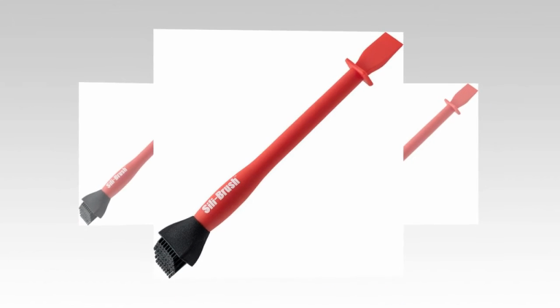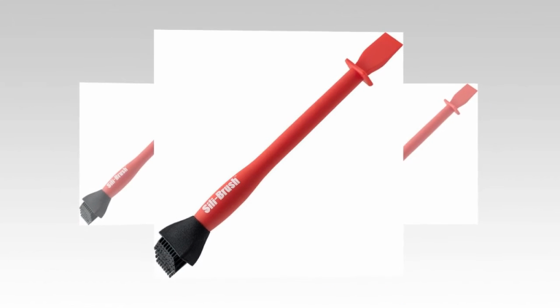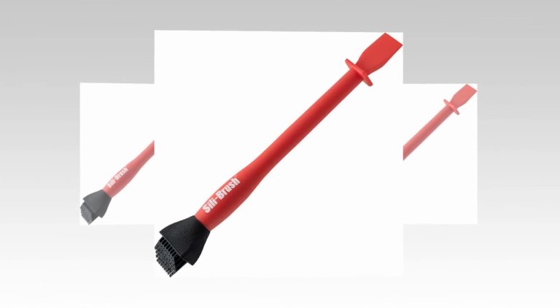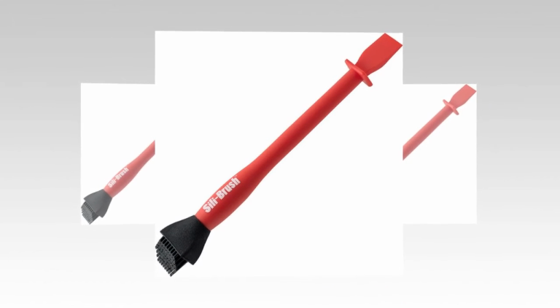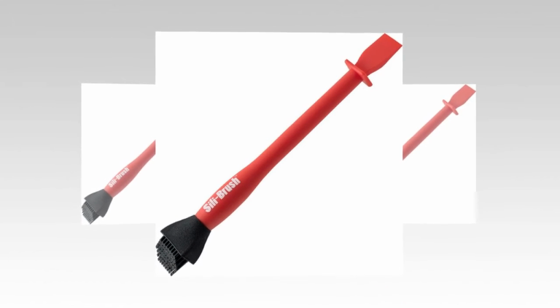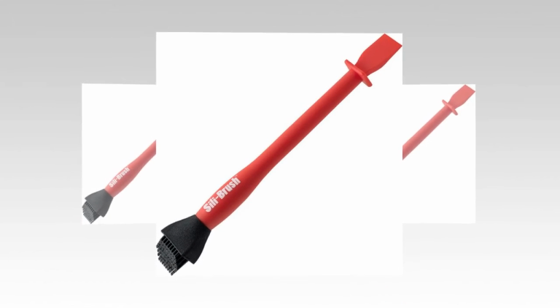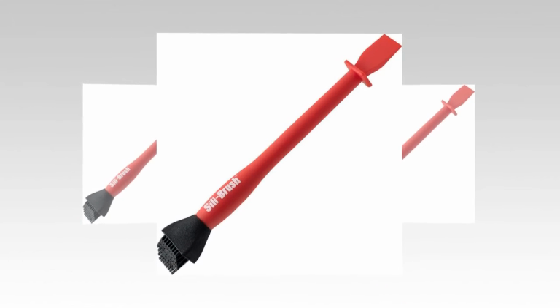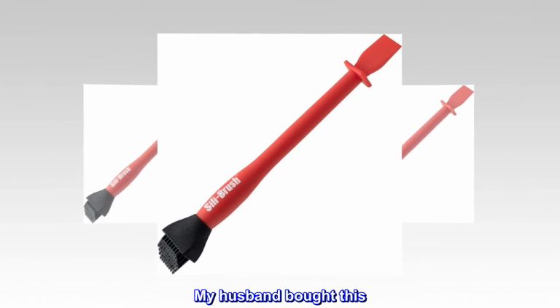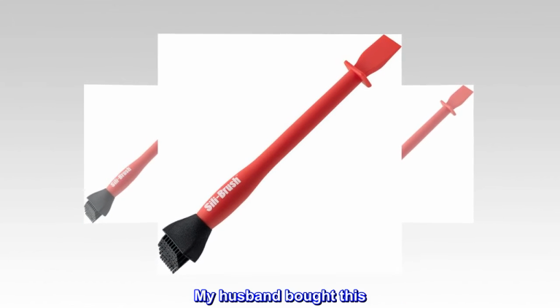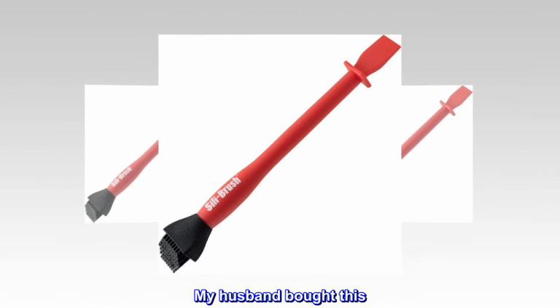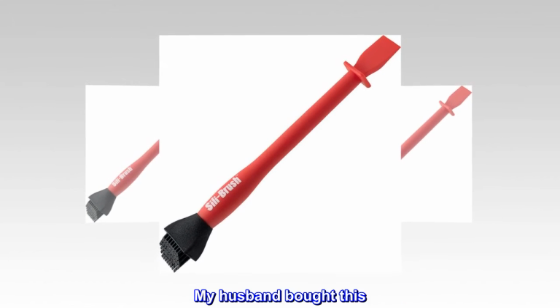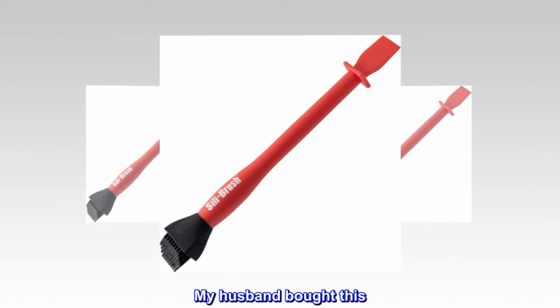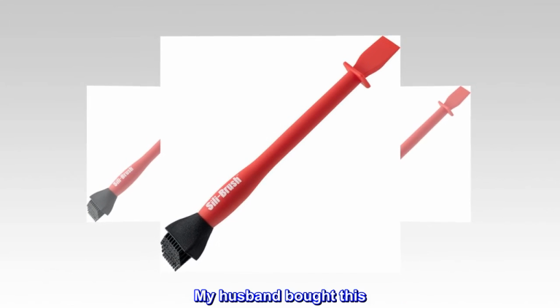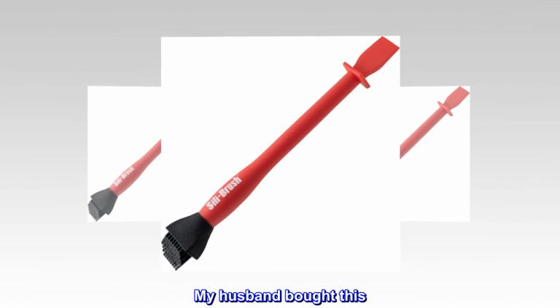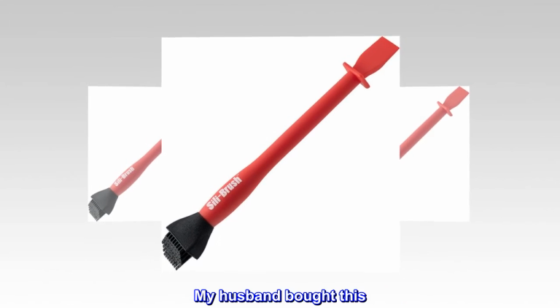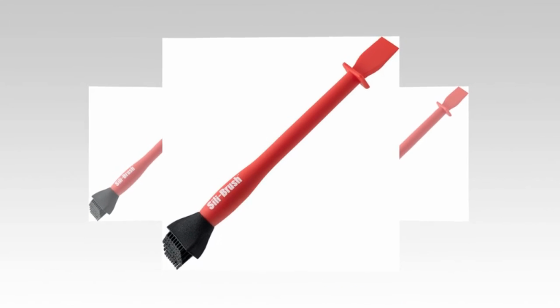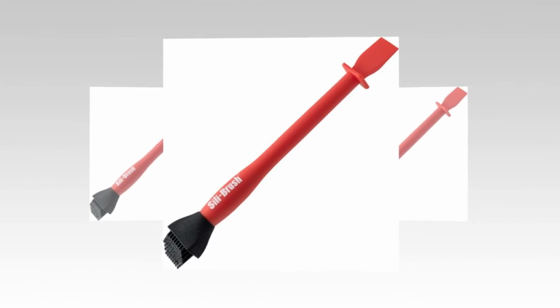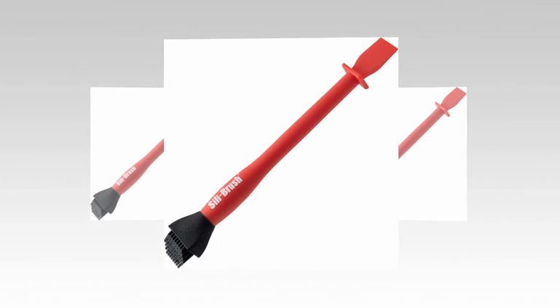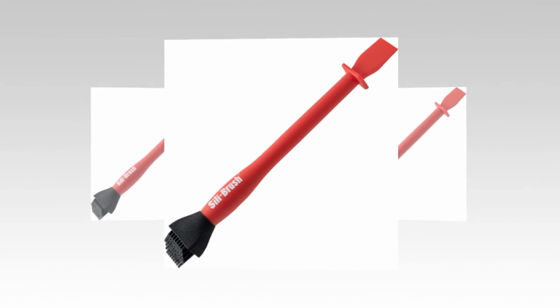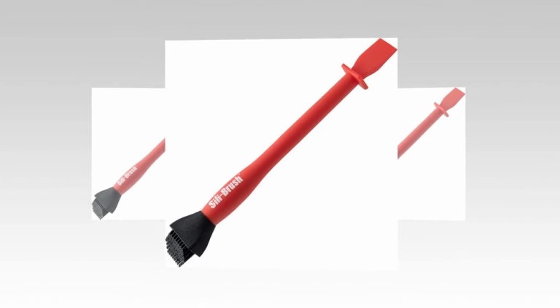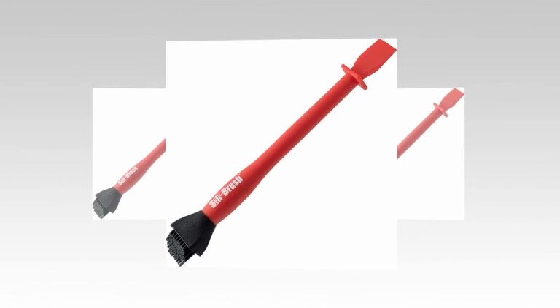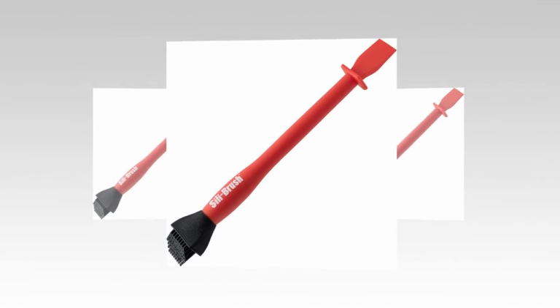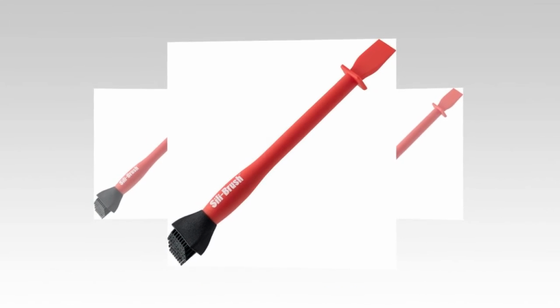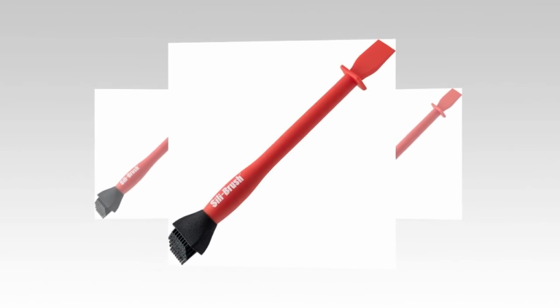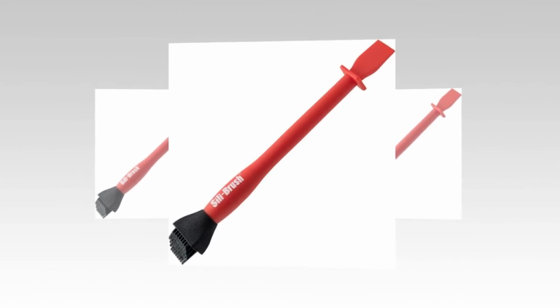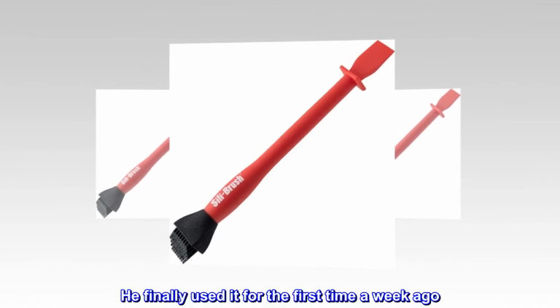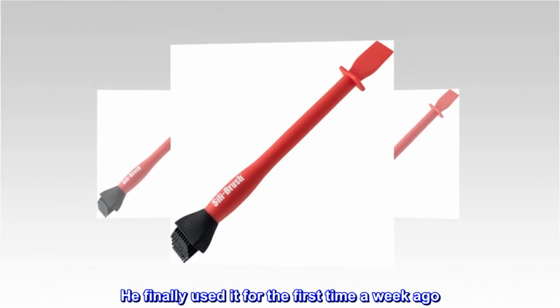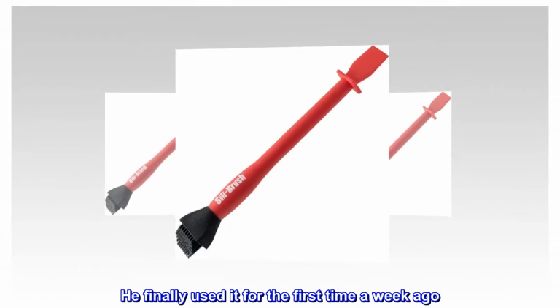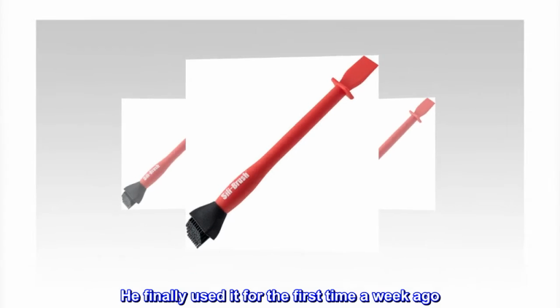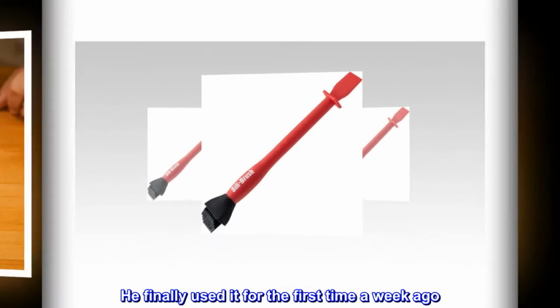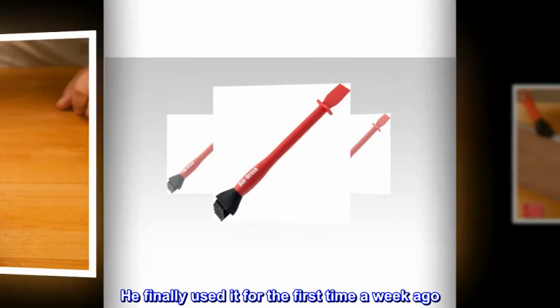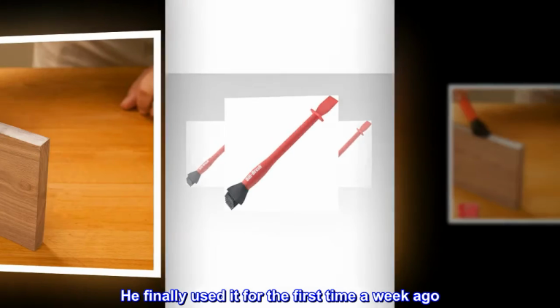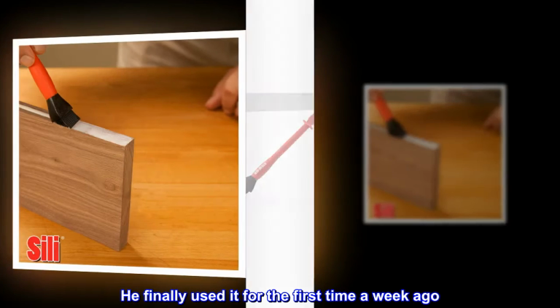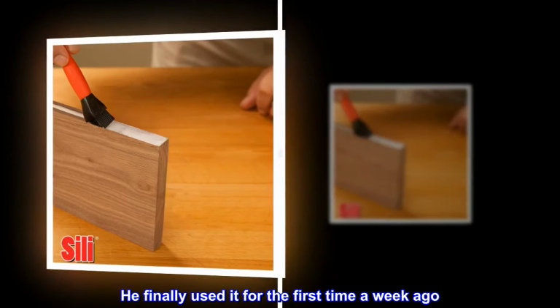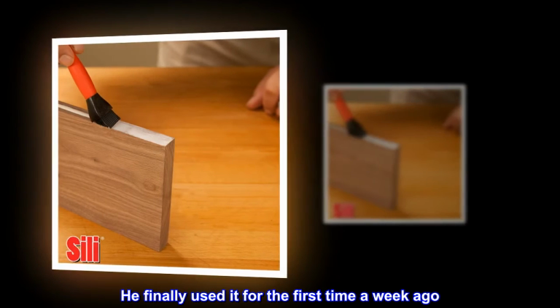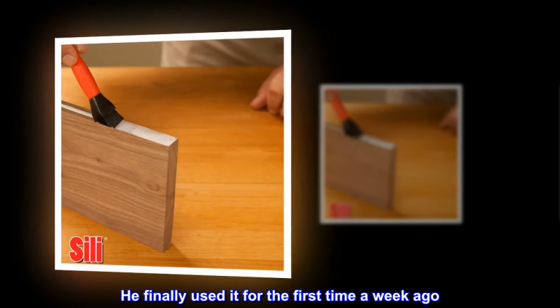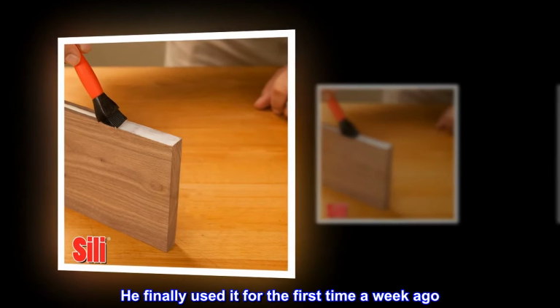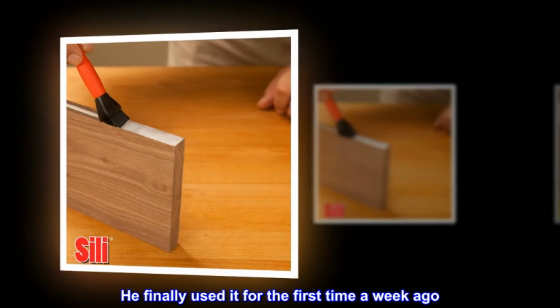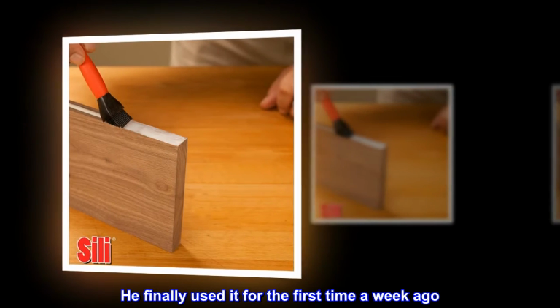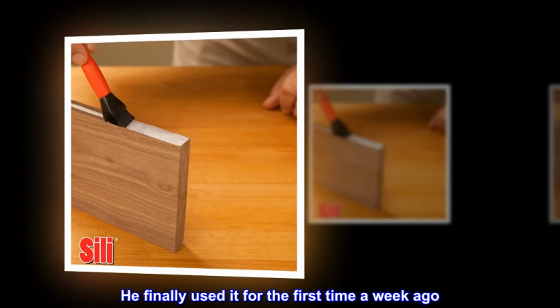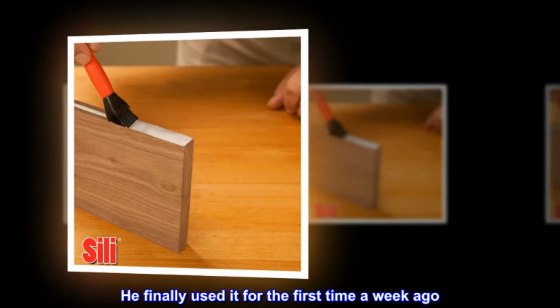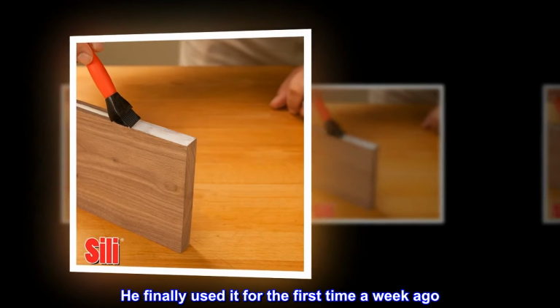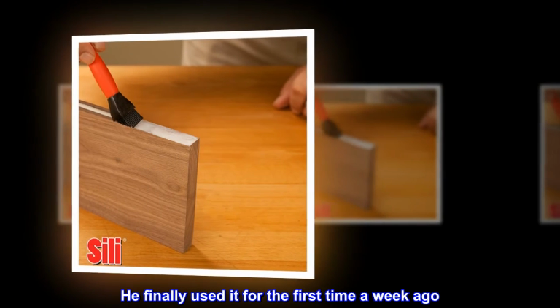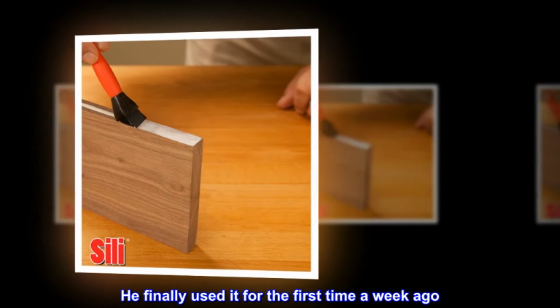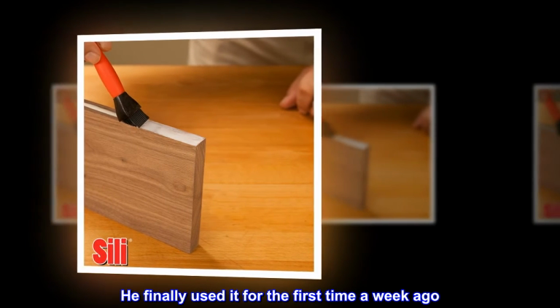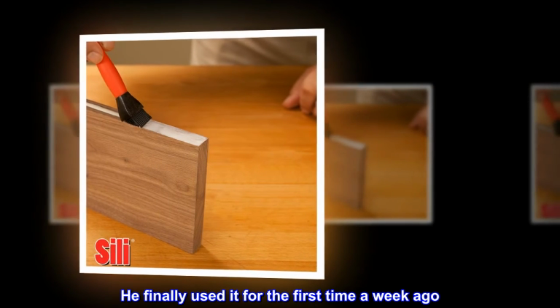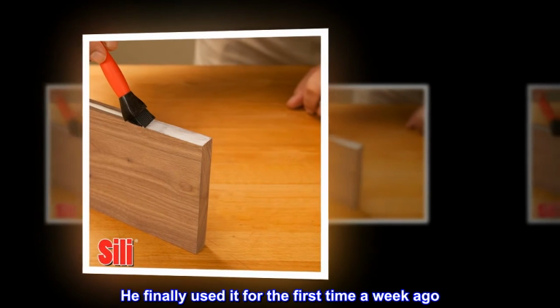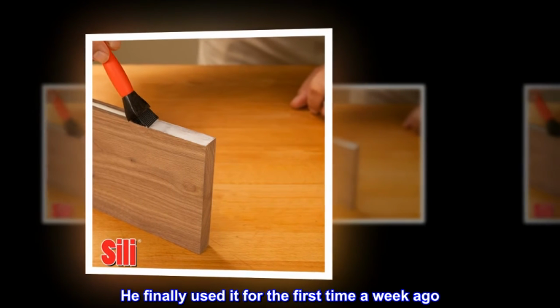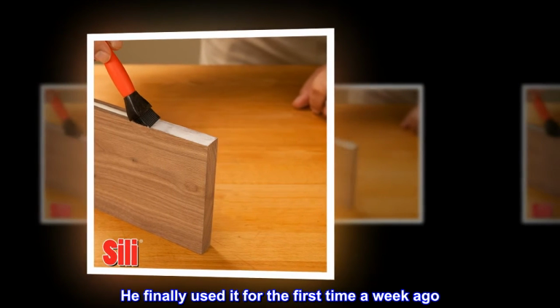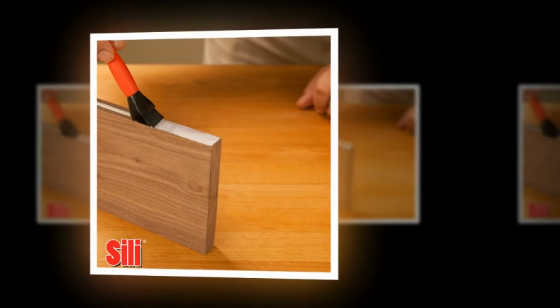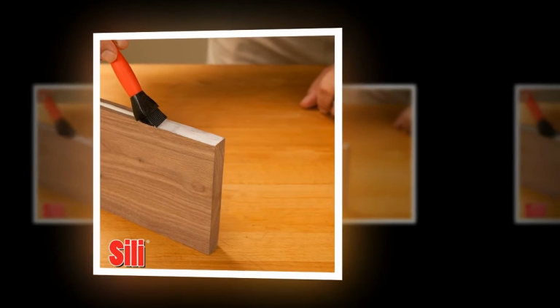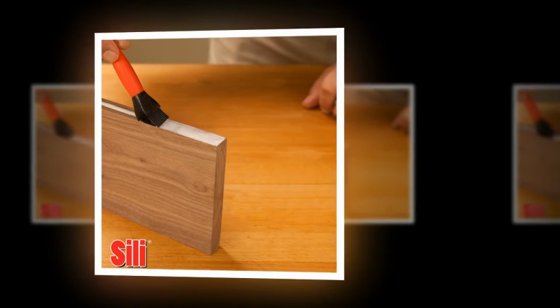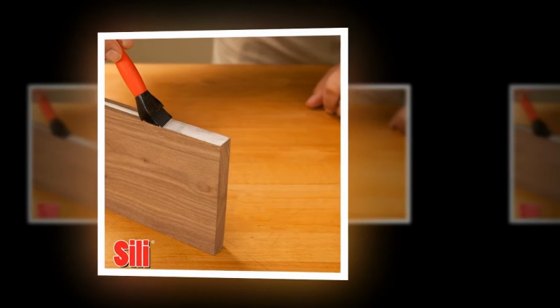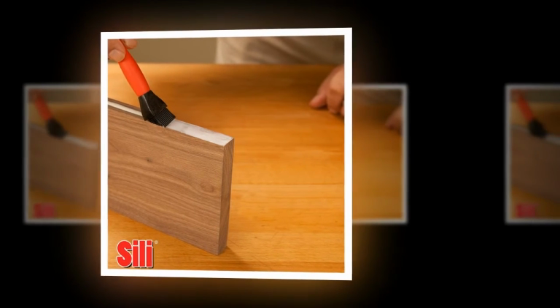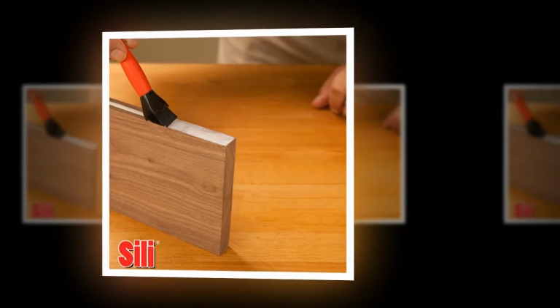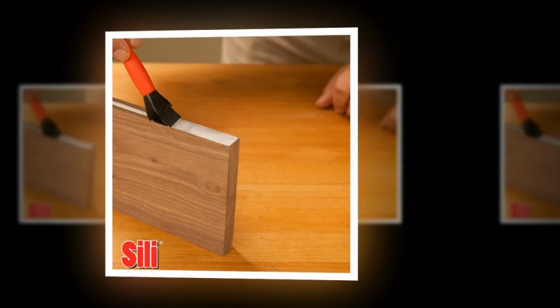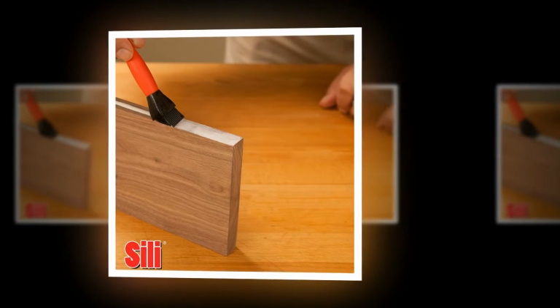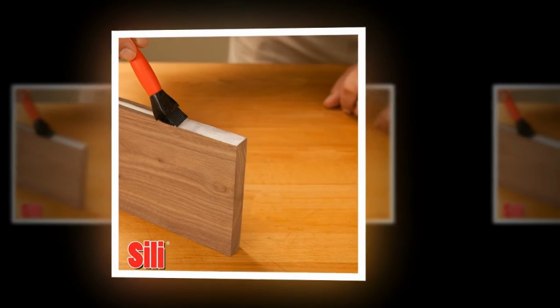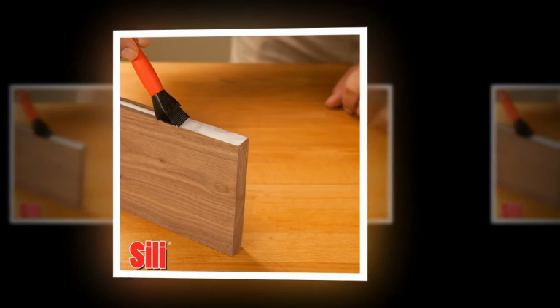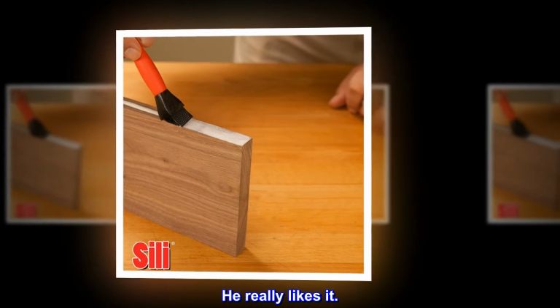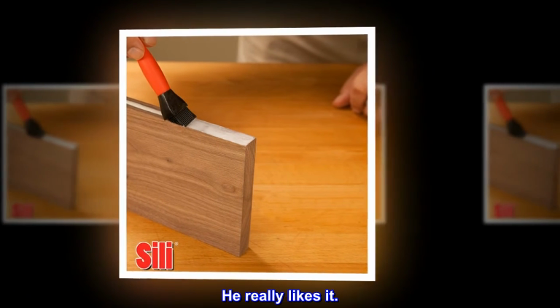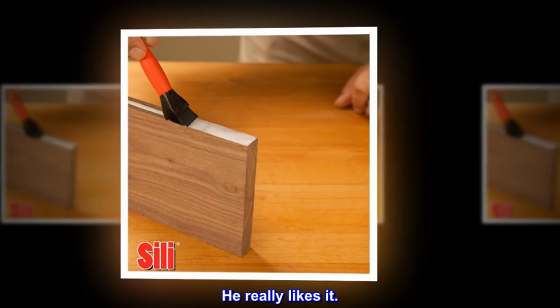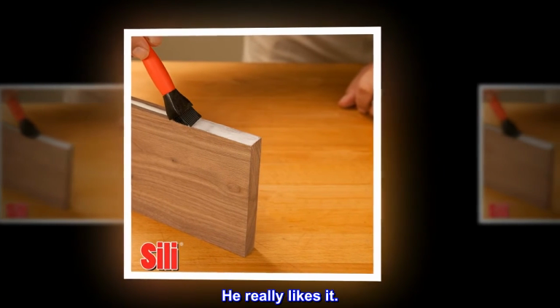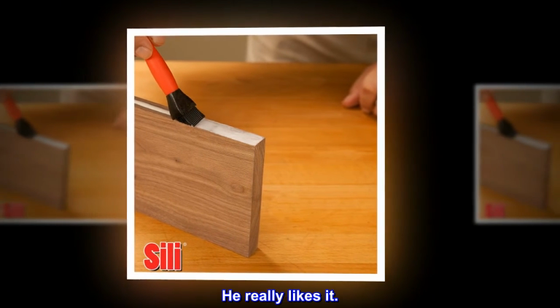My husband bought this. He finally used it for the first time a week ago. He really likes it!